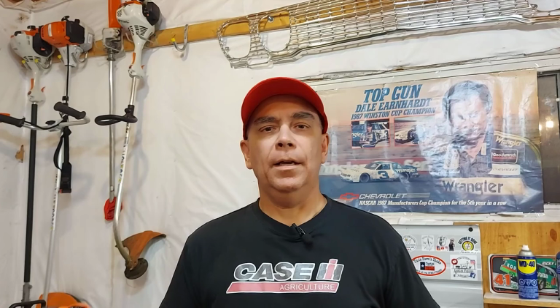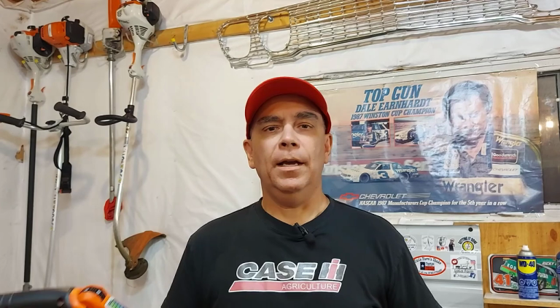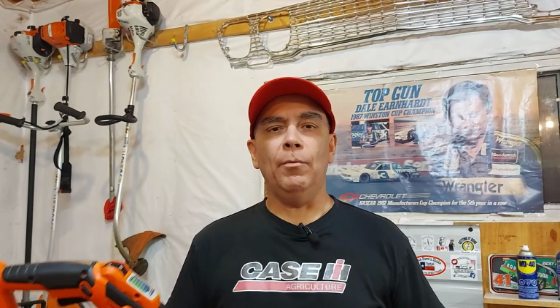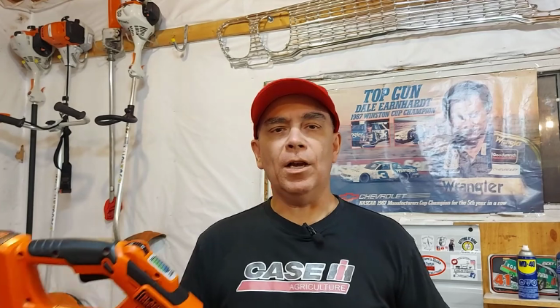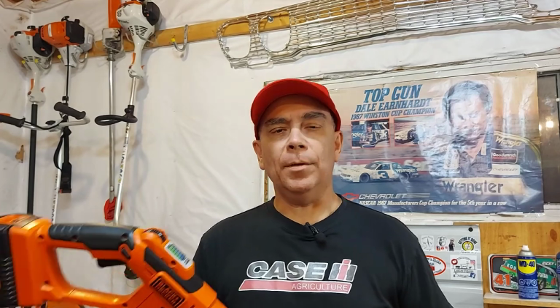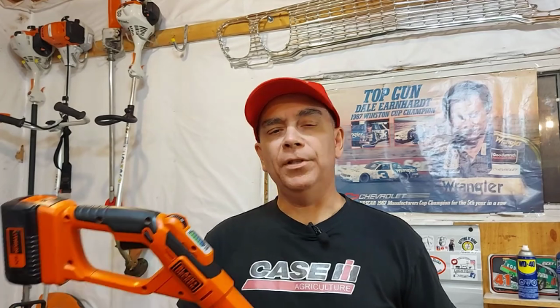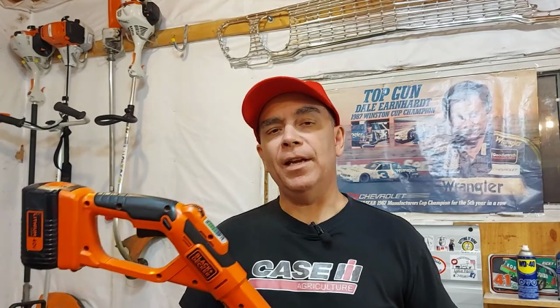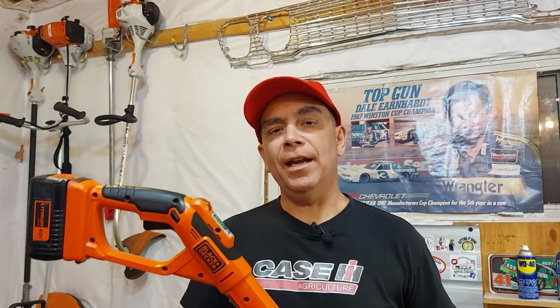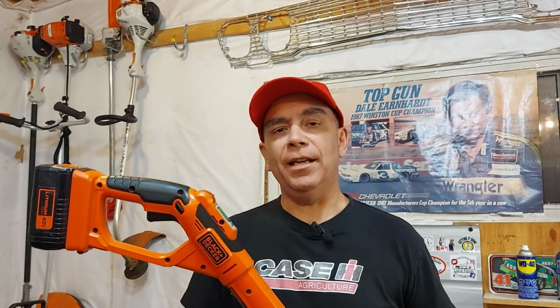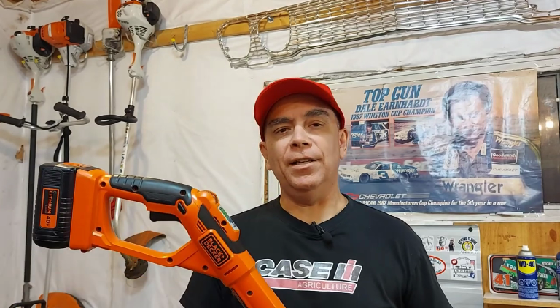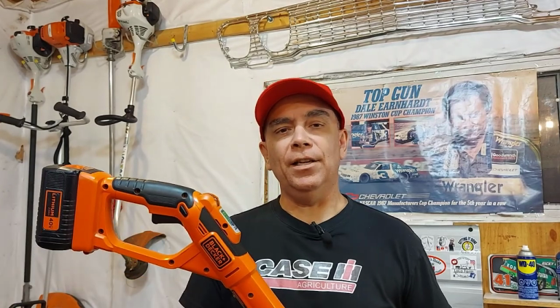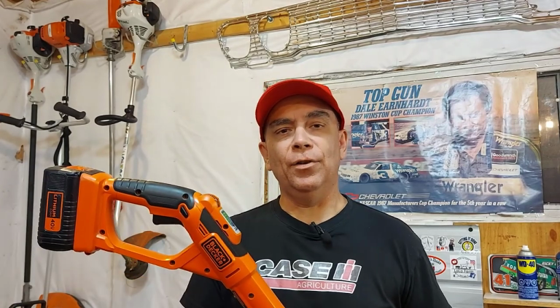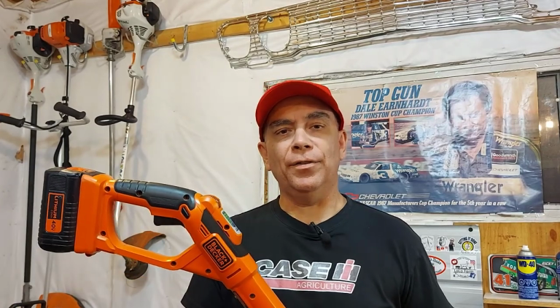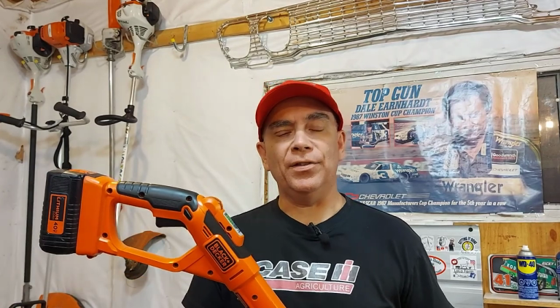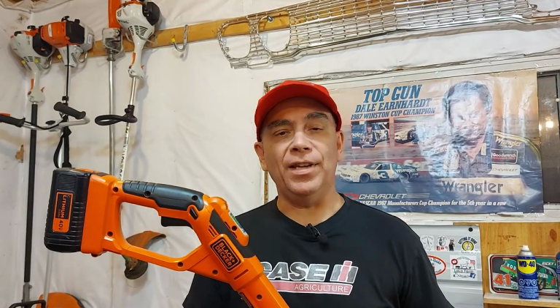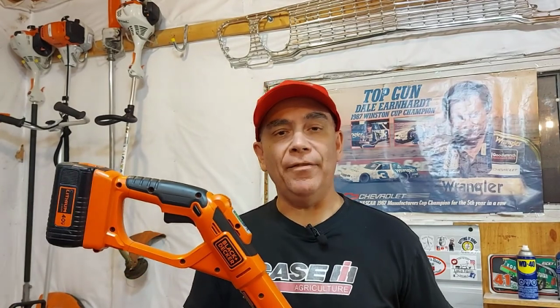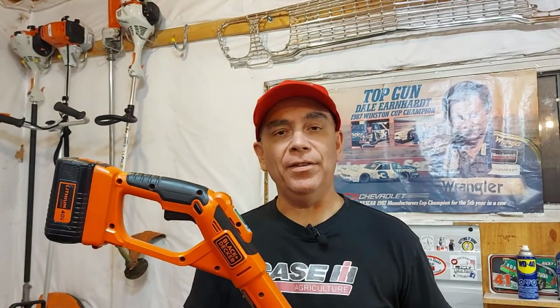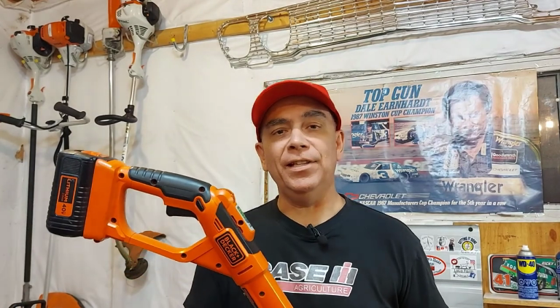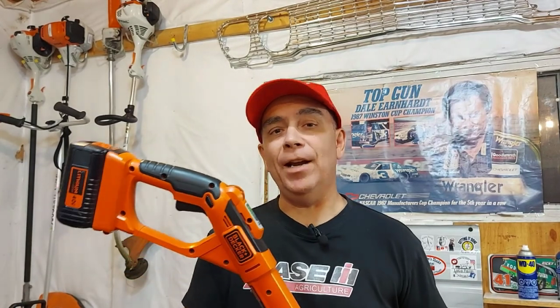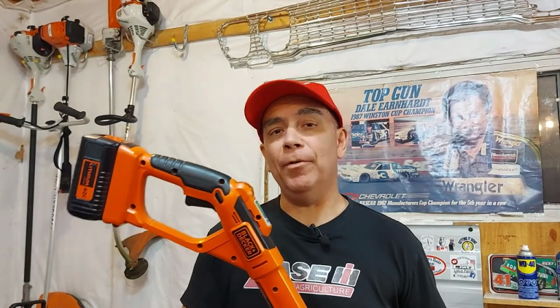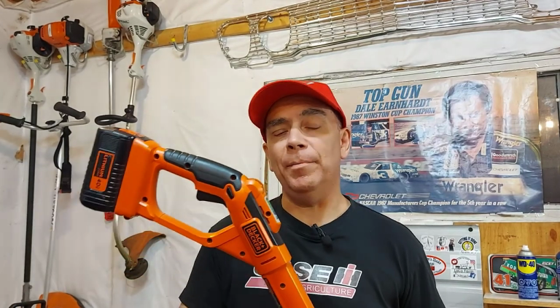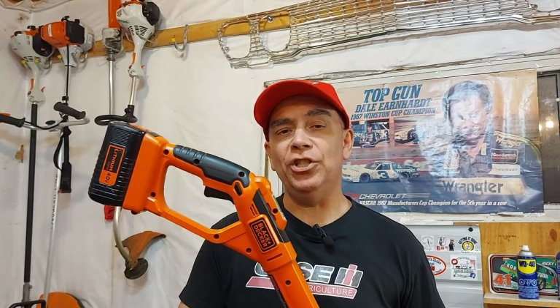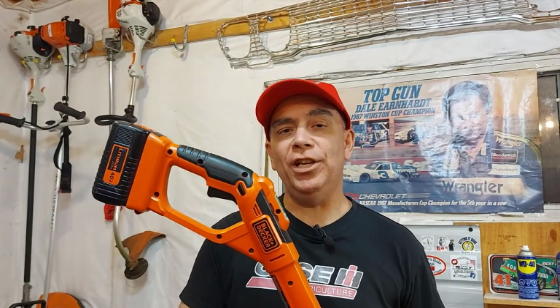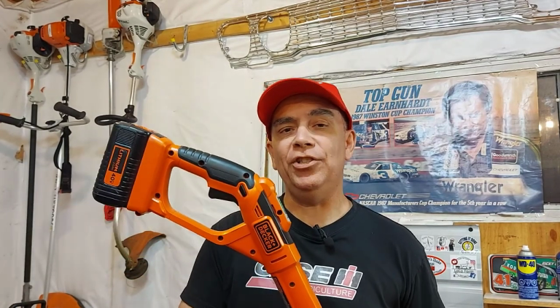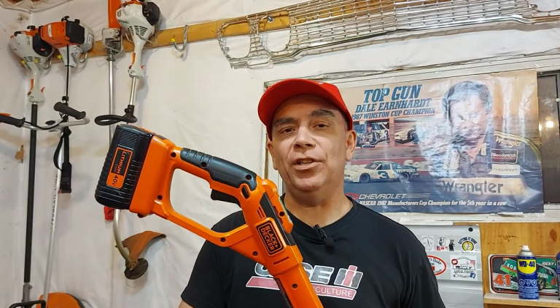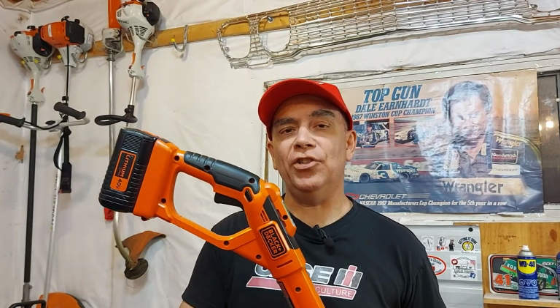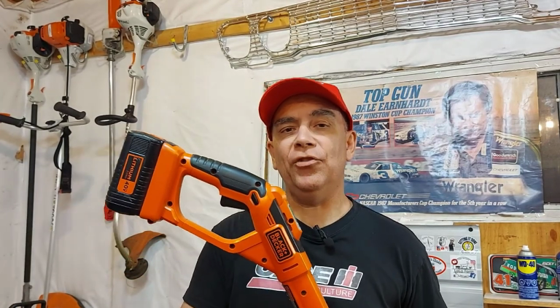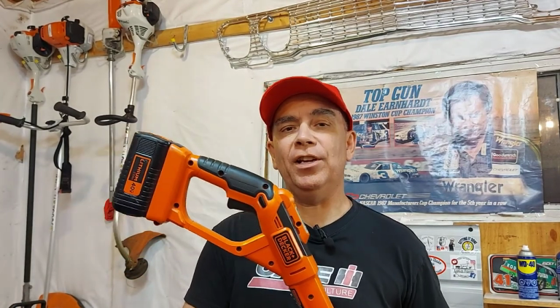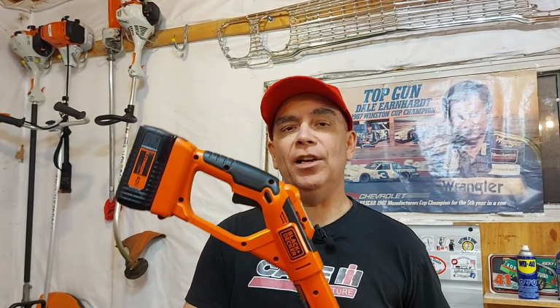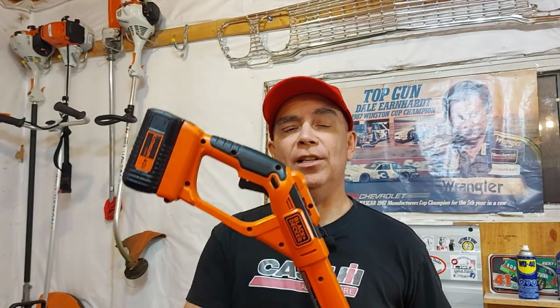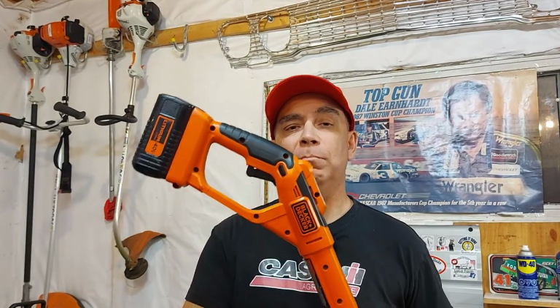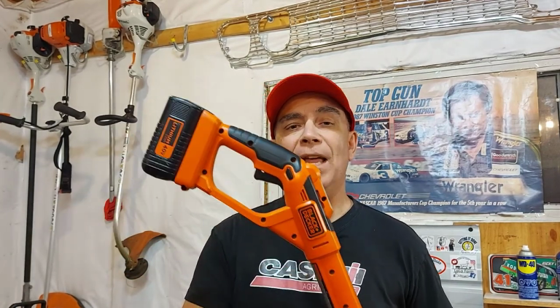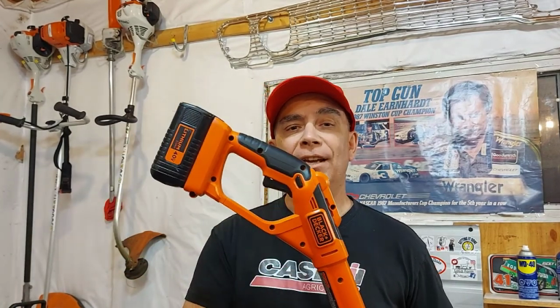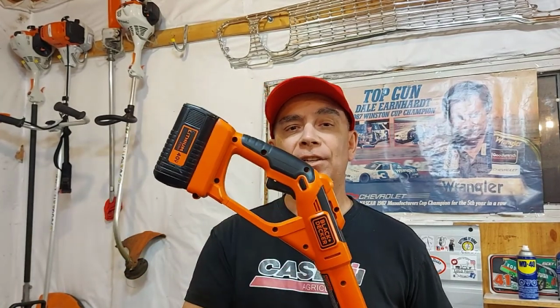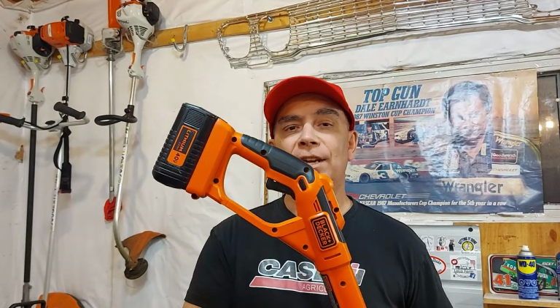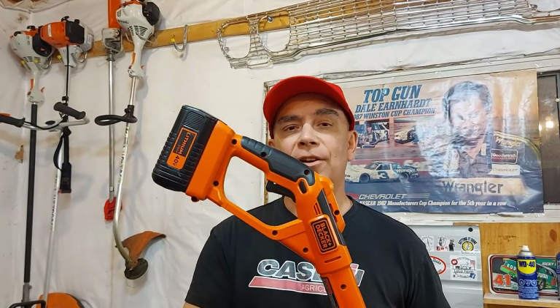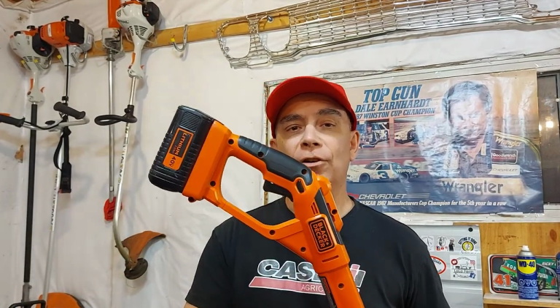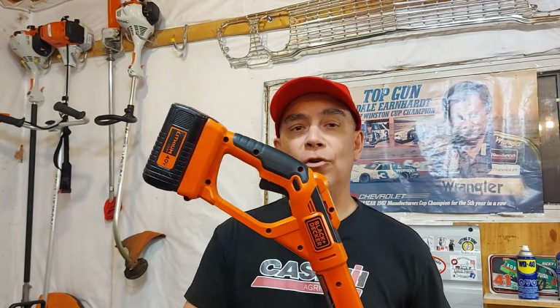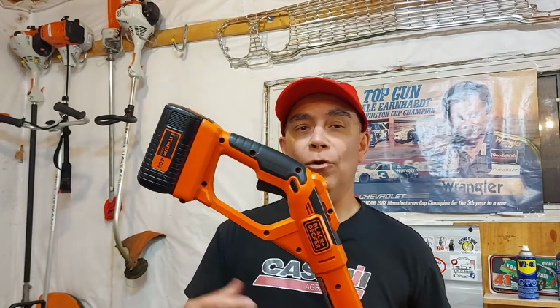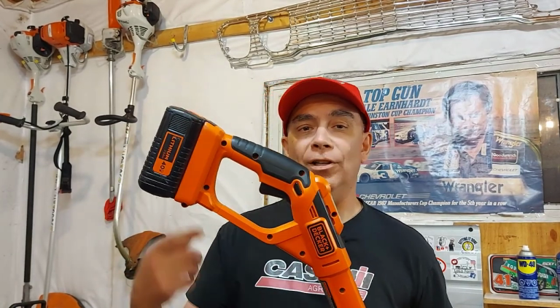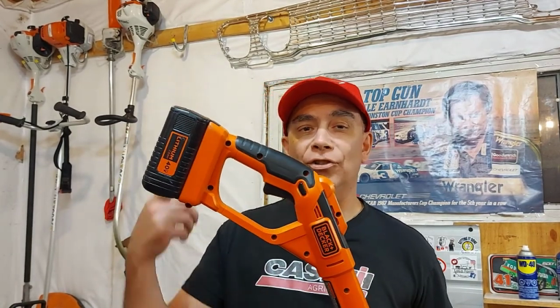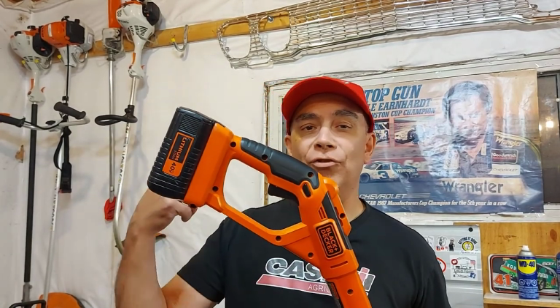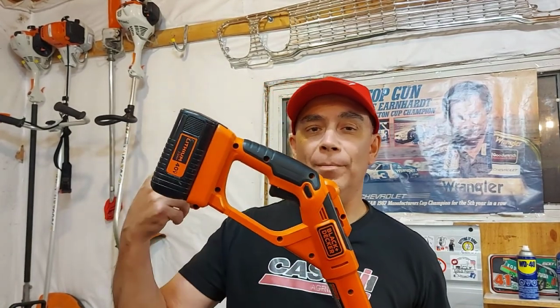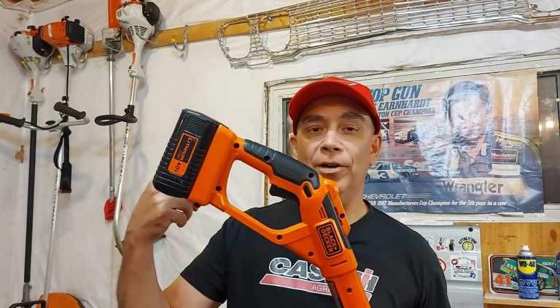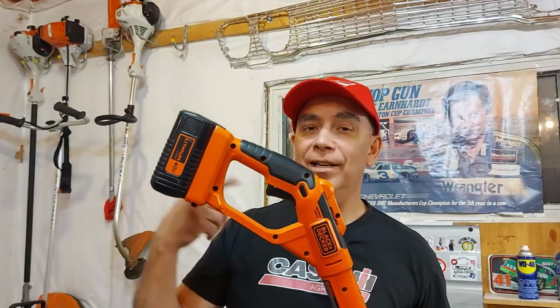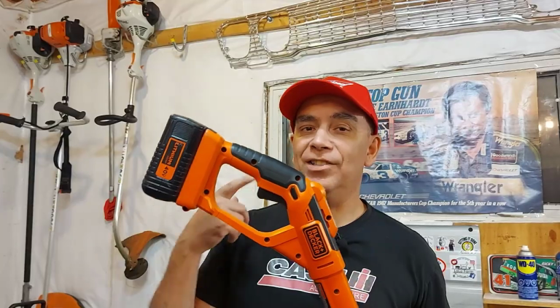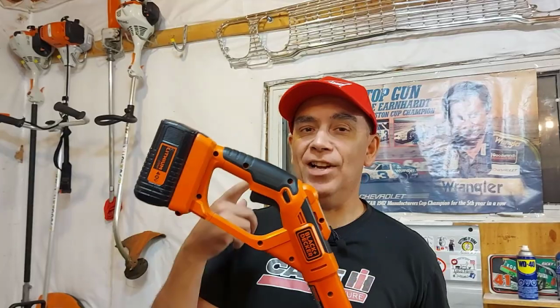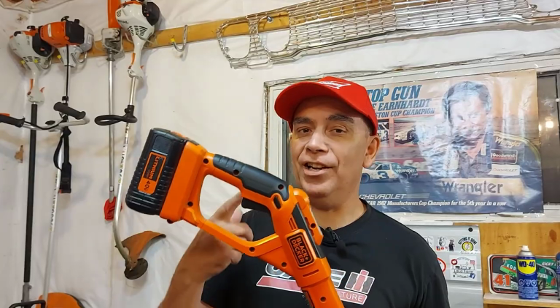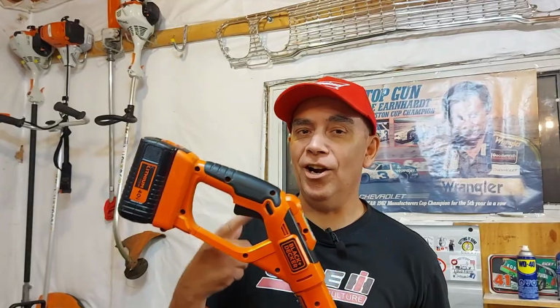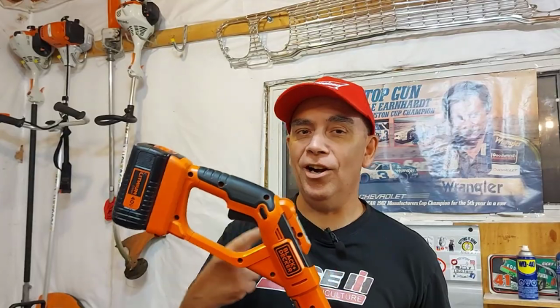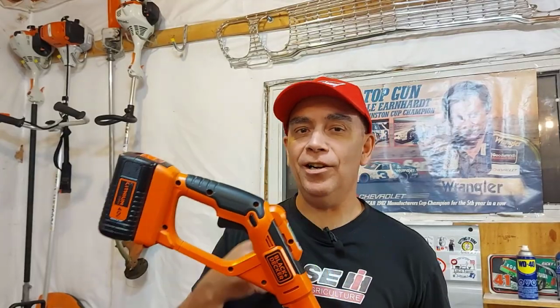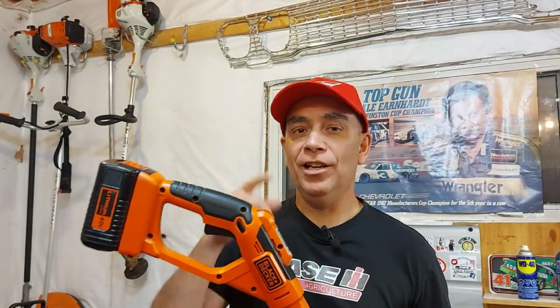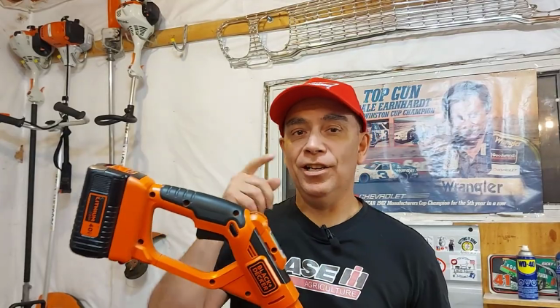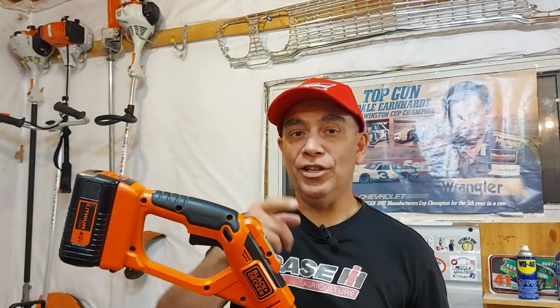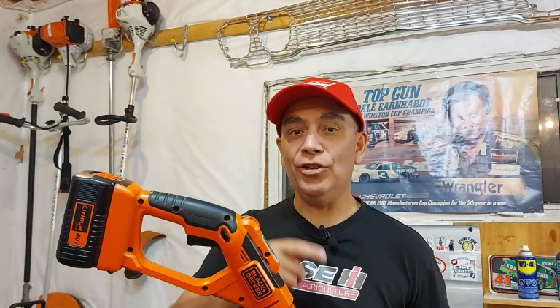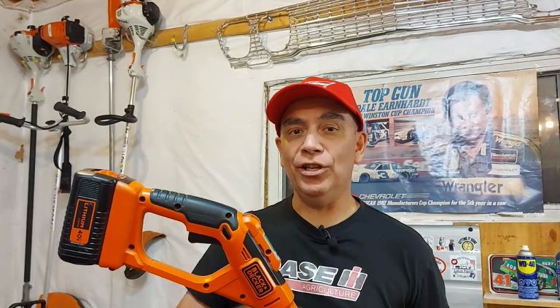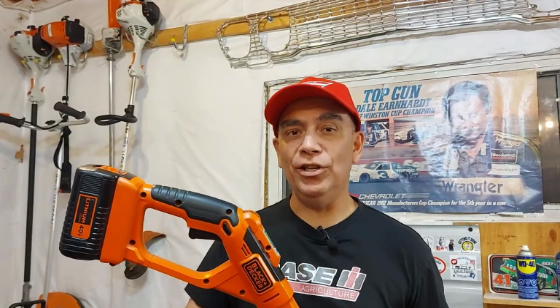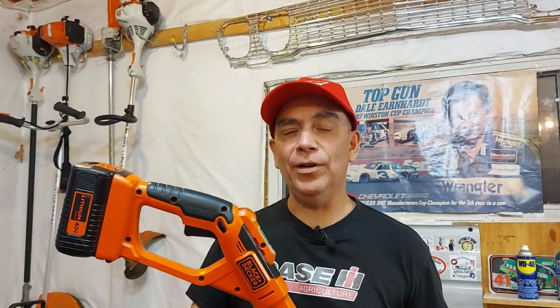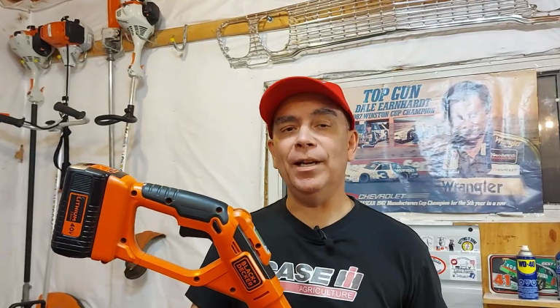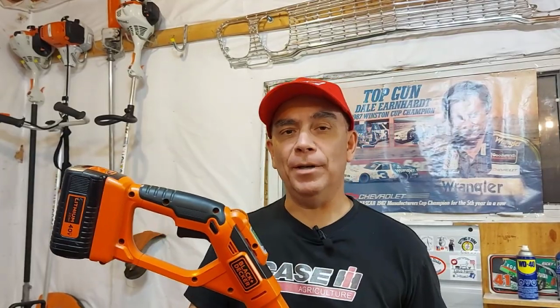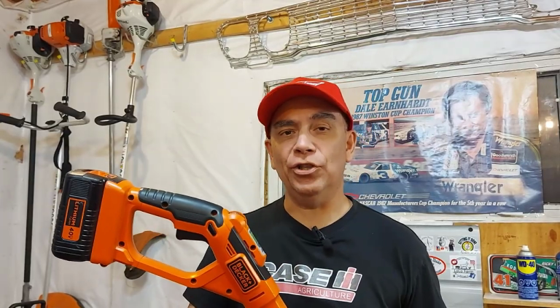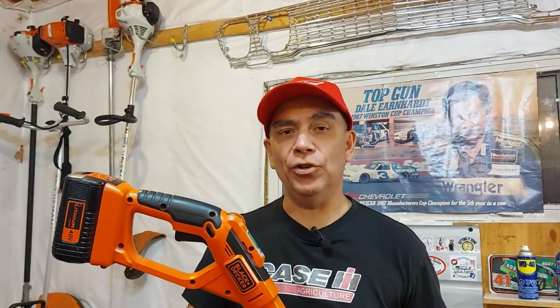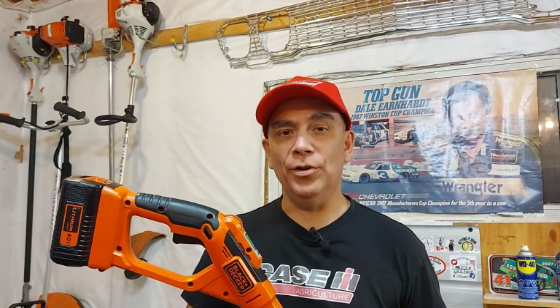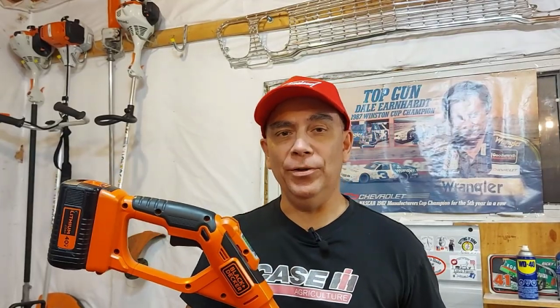Hey, welcome to Getting It Done North of 7. Today we're going to be changing the string on this Black & Decker Cordless Trimmer. It's not hard — you can do it, and I'm going to show you.